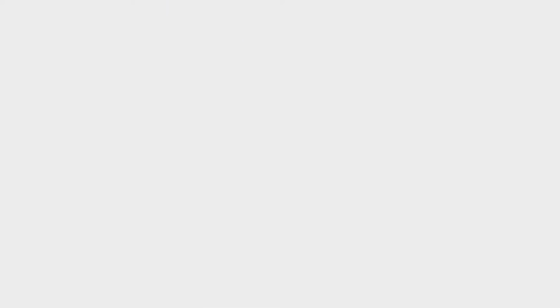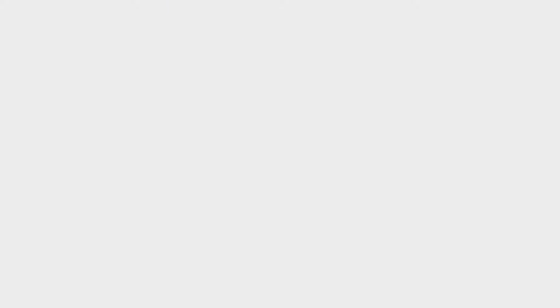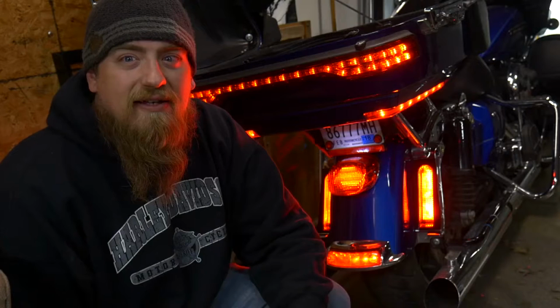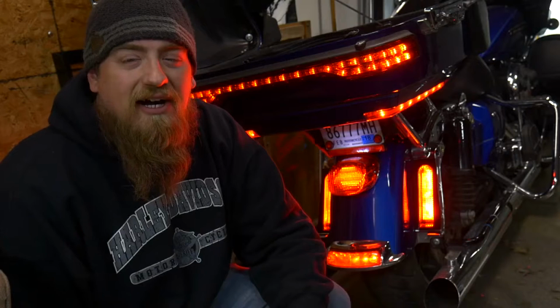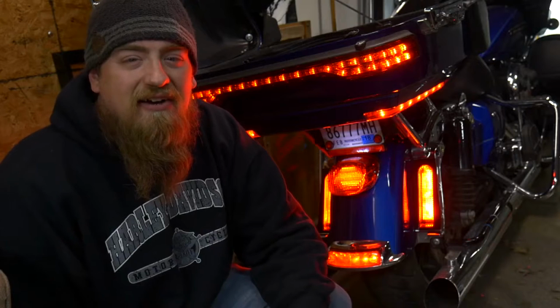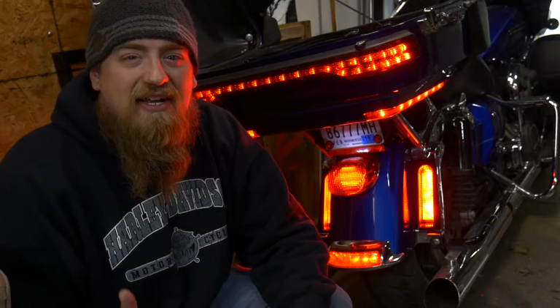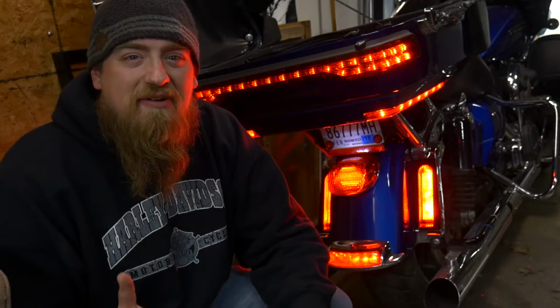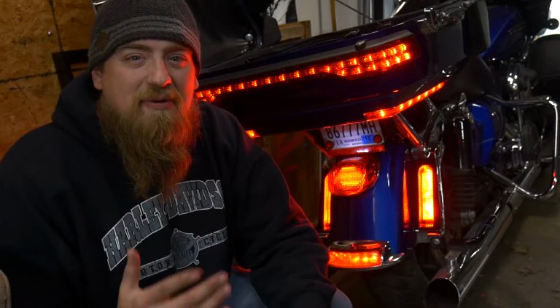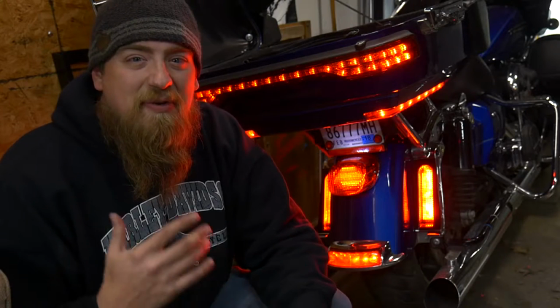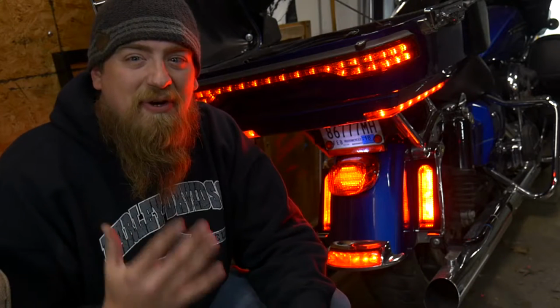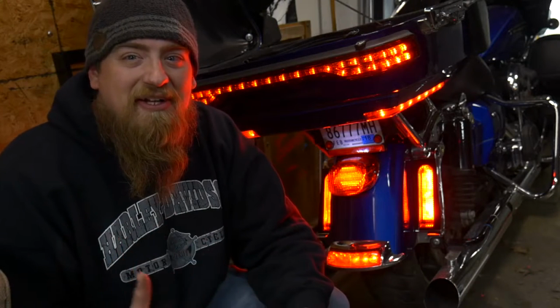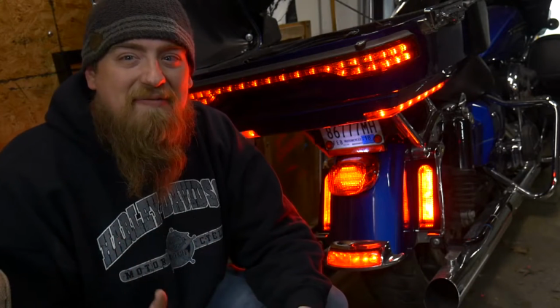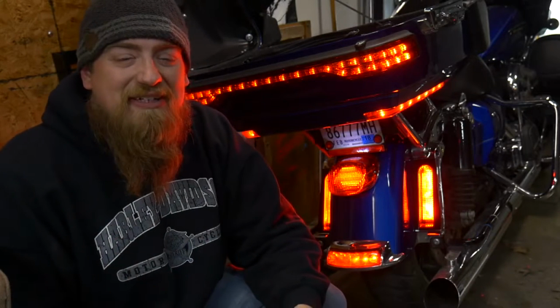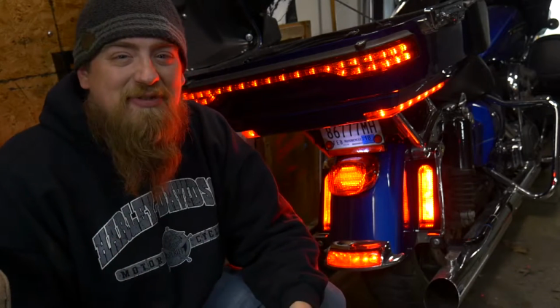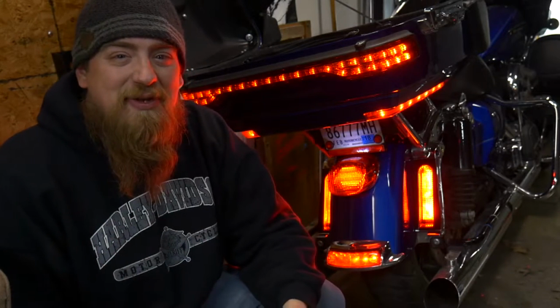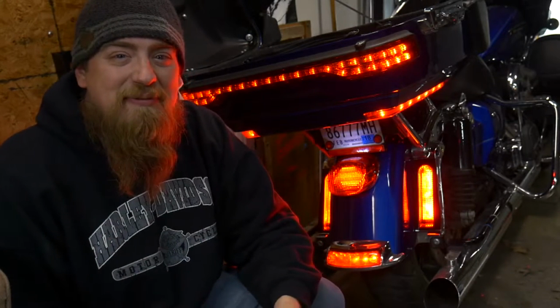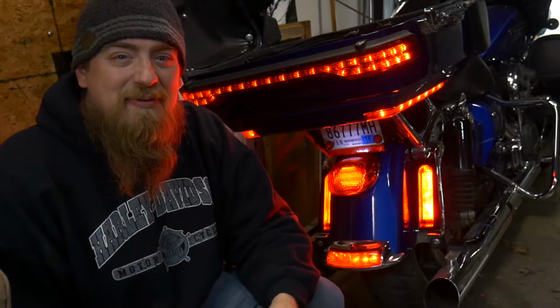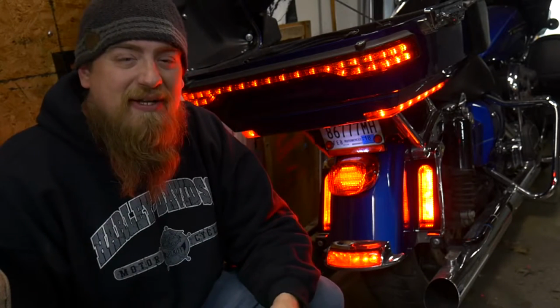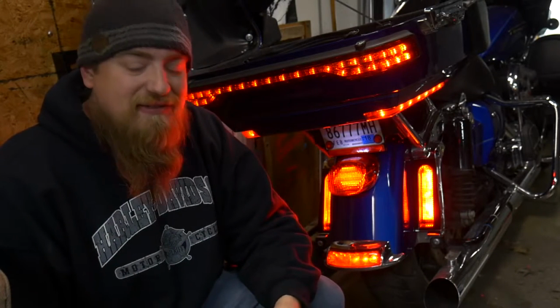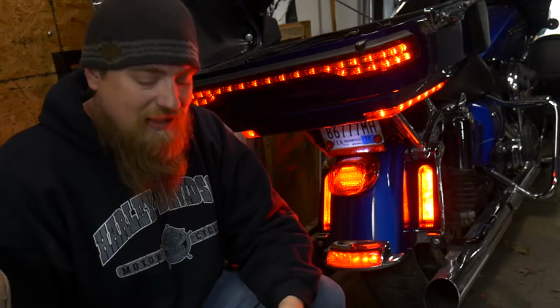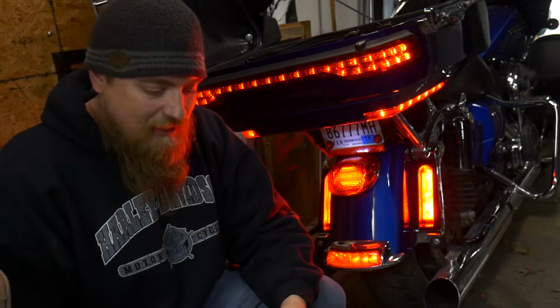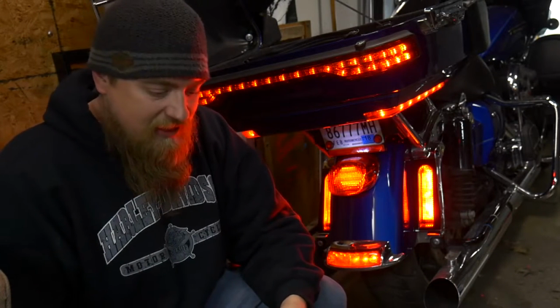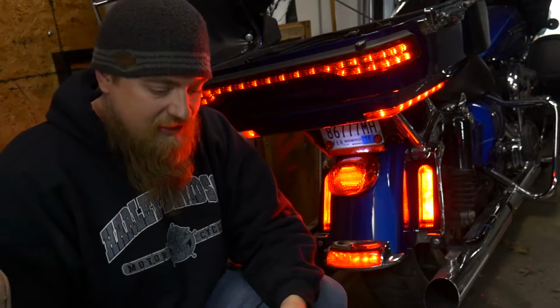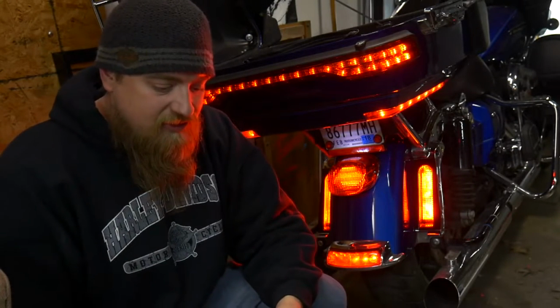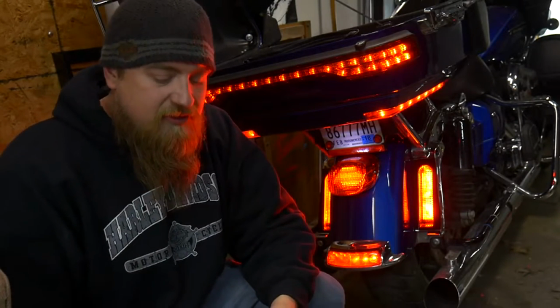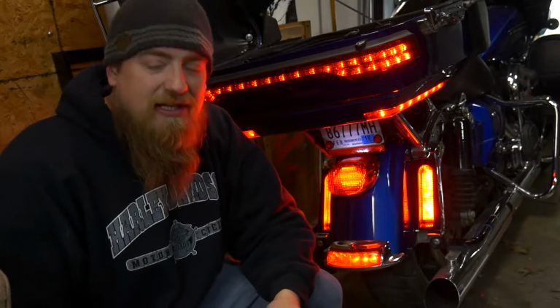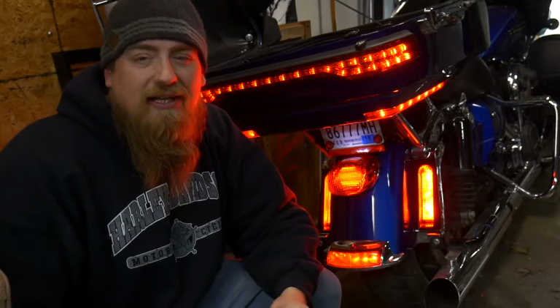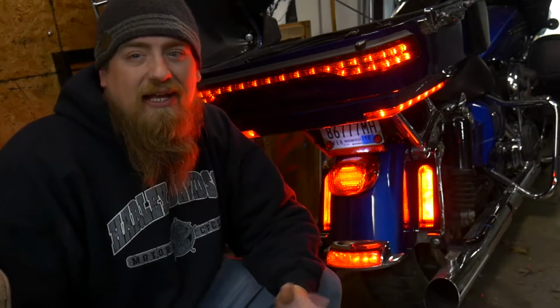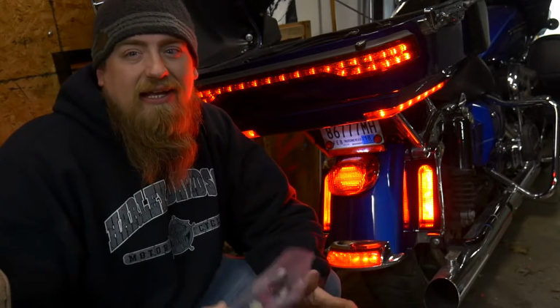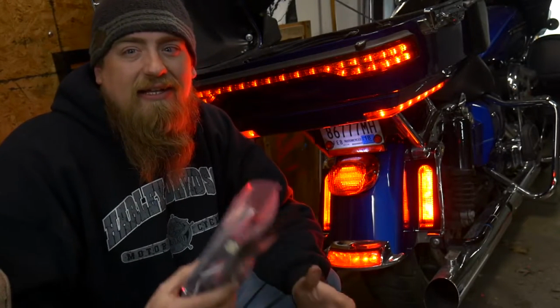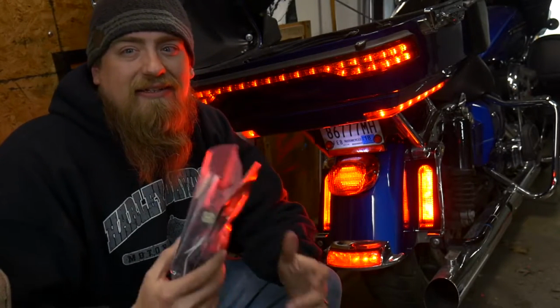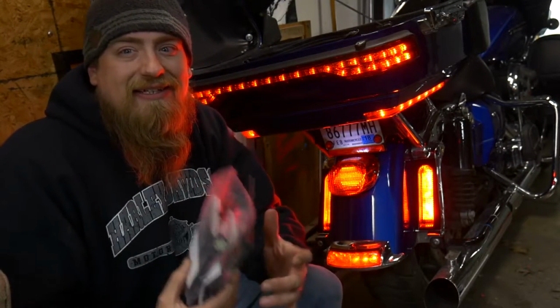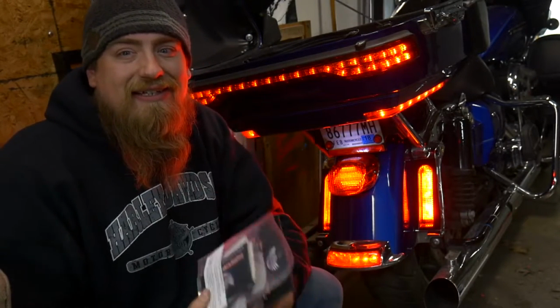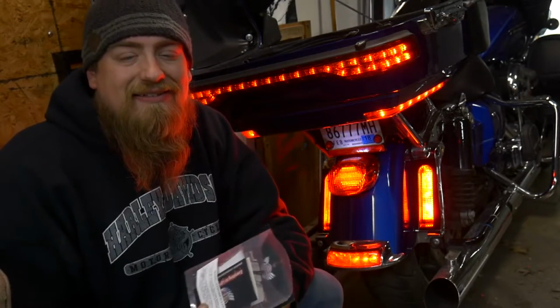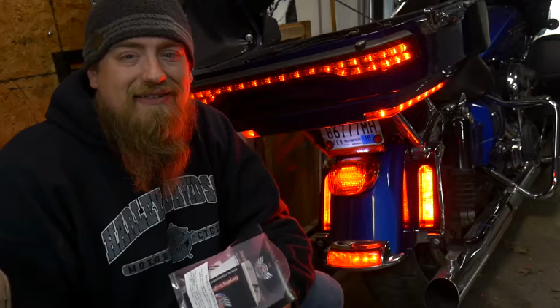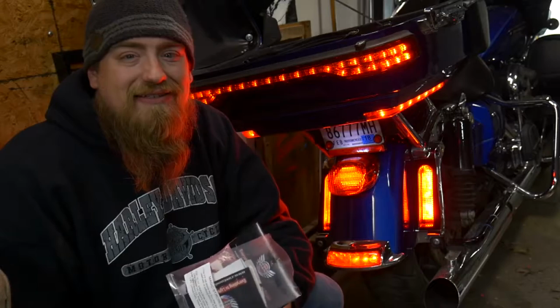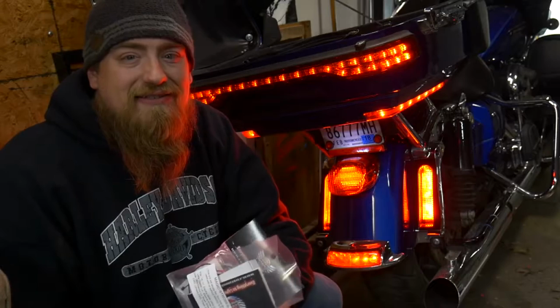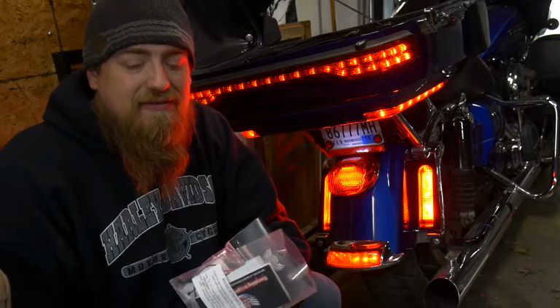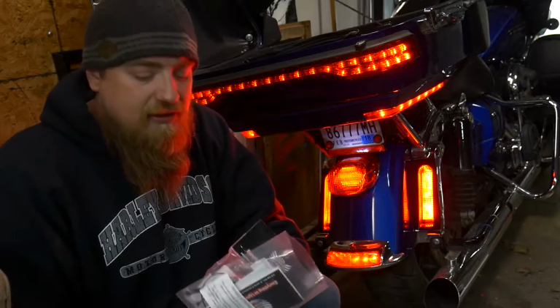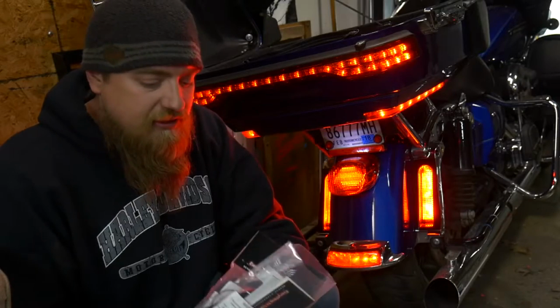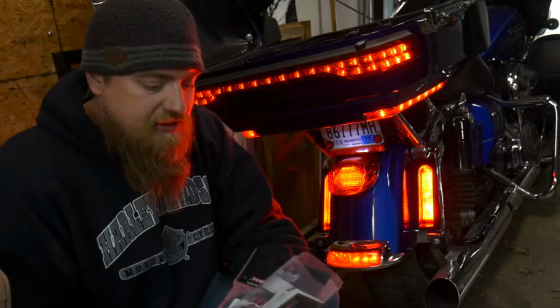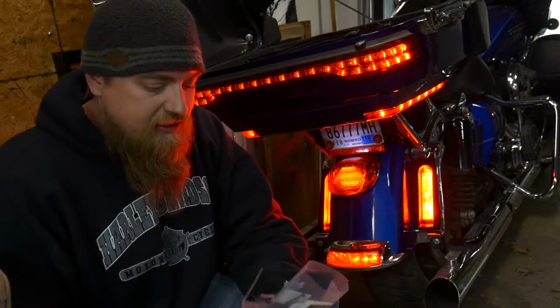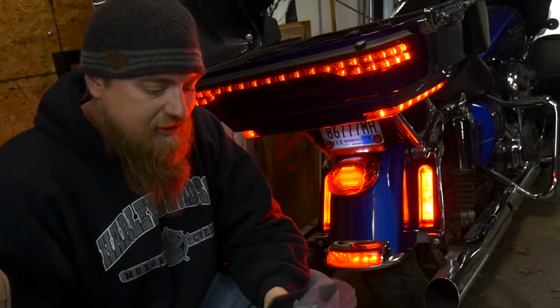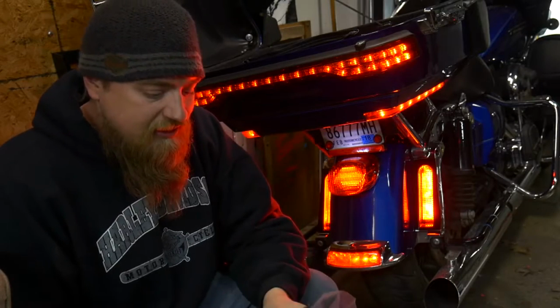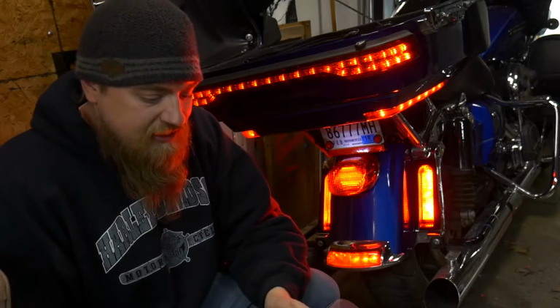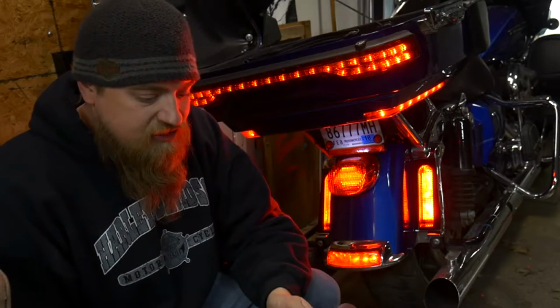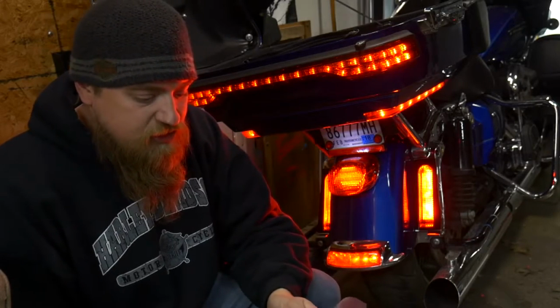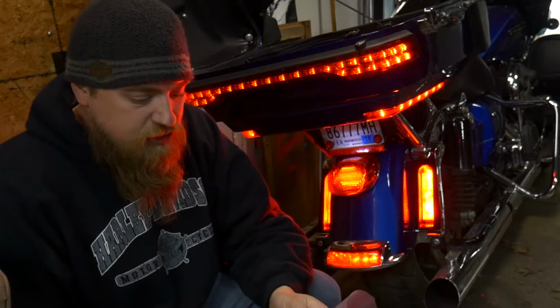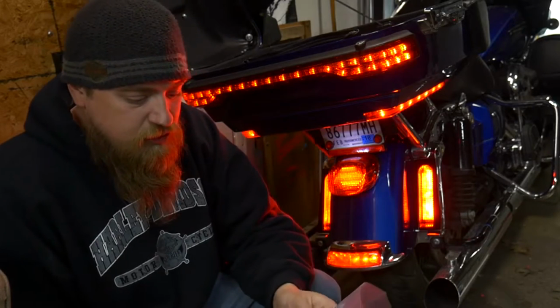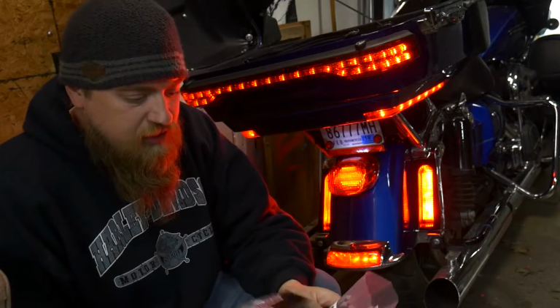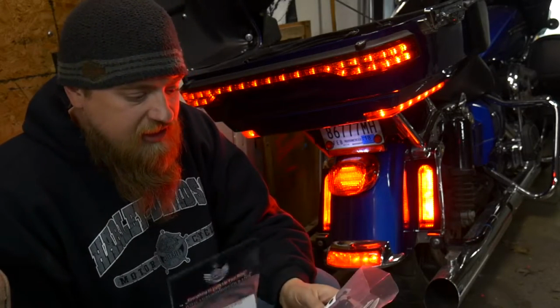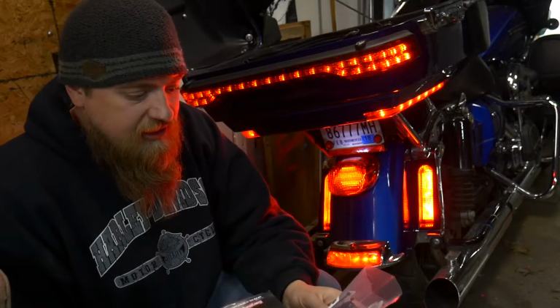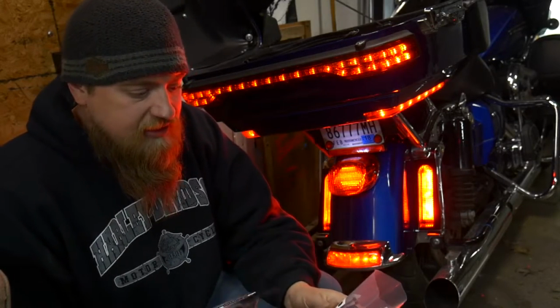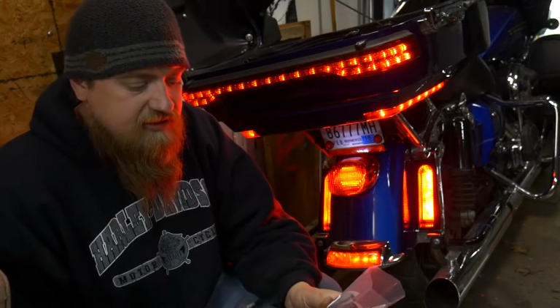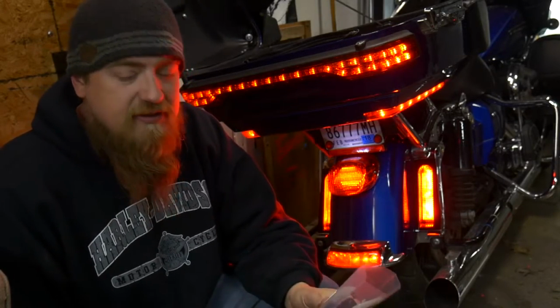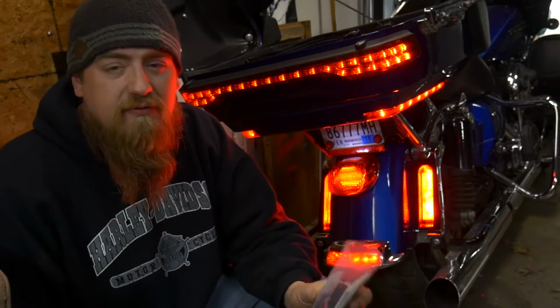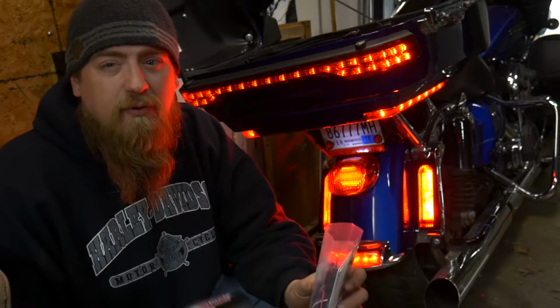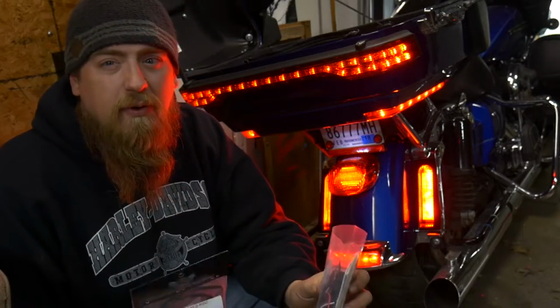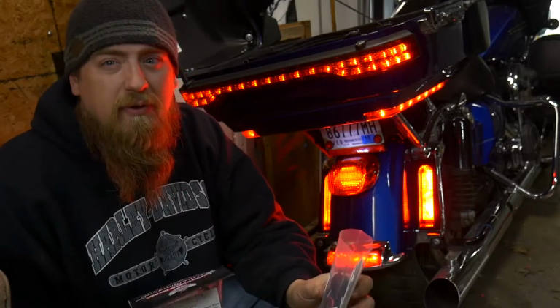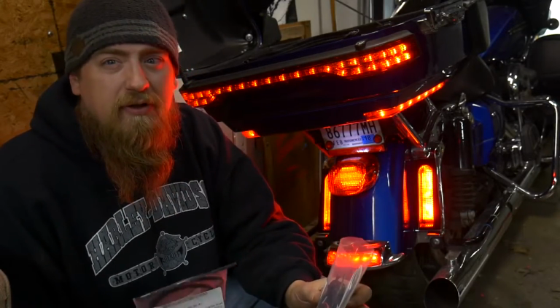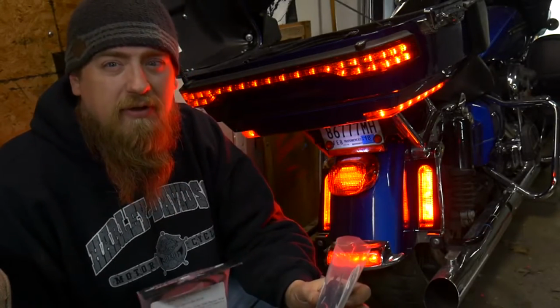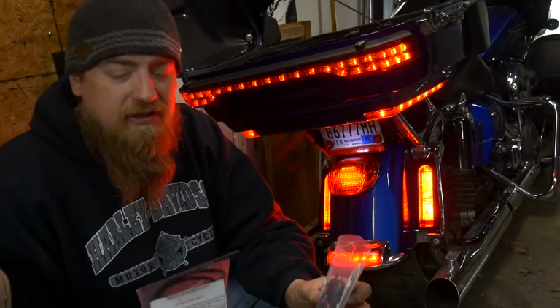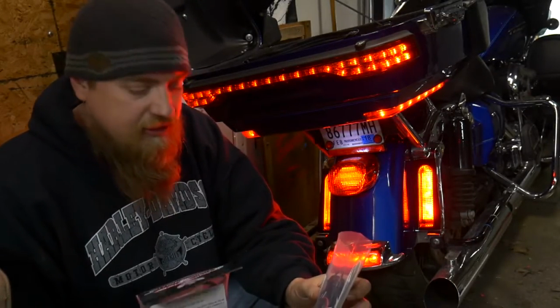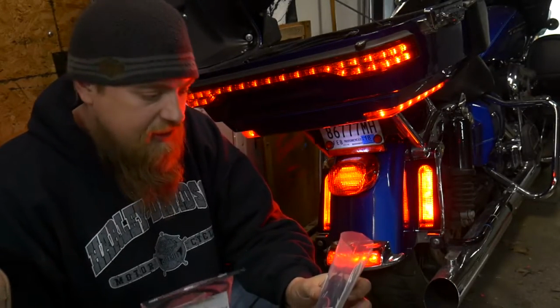Alright everybody, welcome back to Touring Midwest. I'm Andrew, and to get this started you're going to need two kits for what we're doing today.